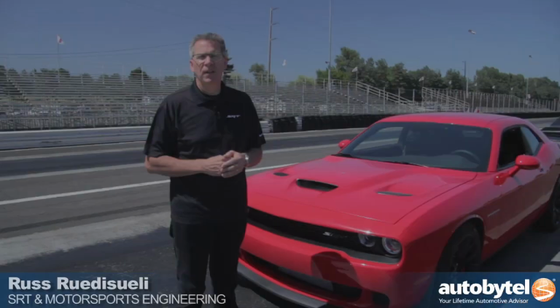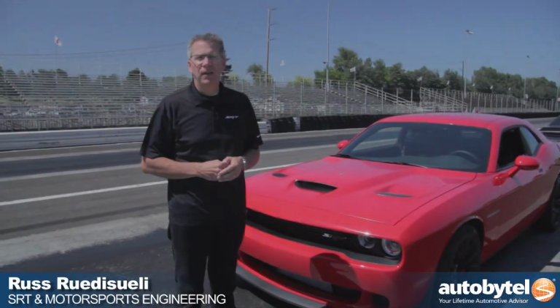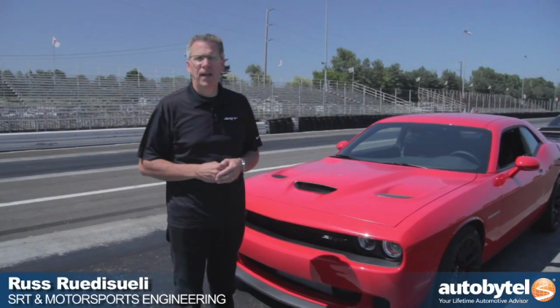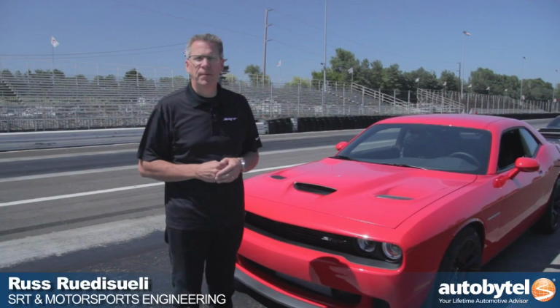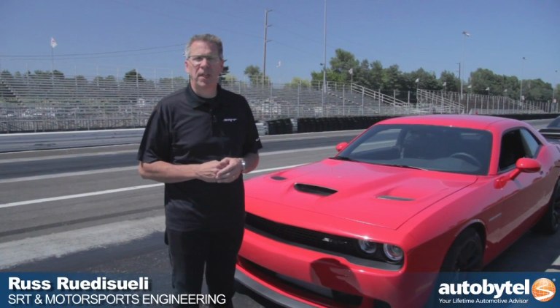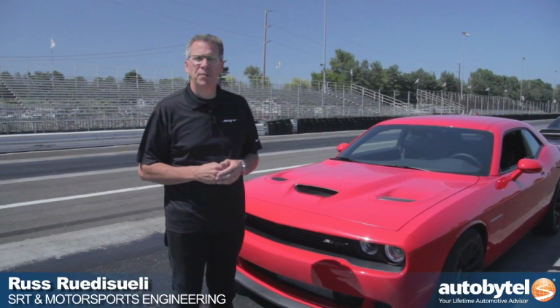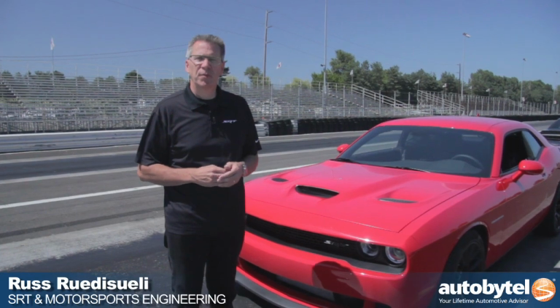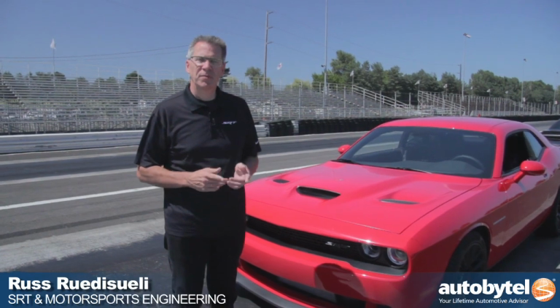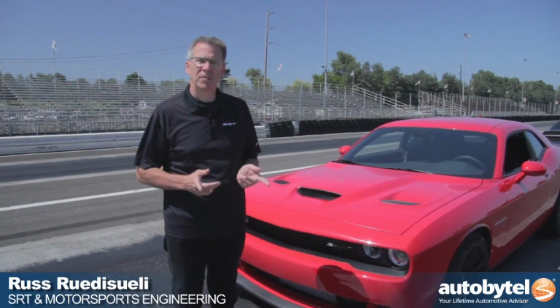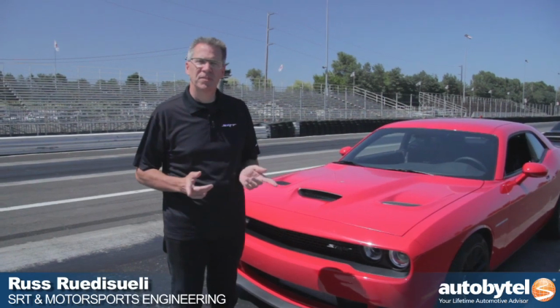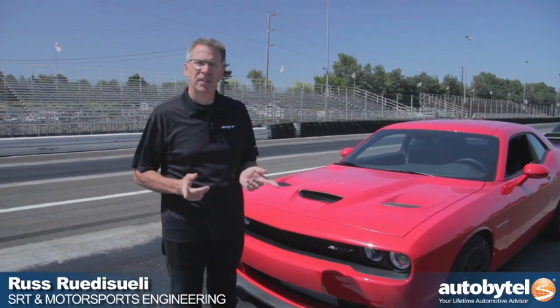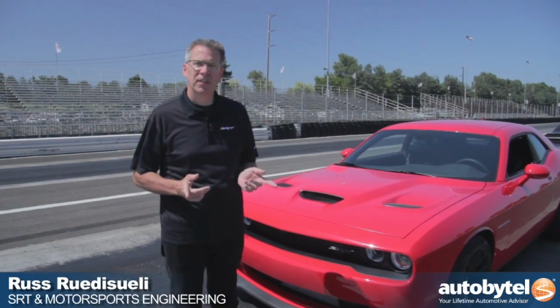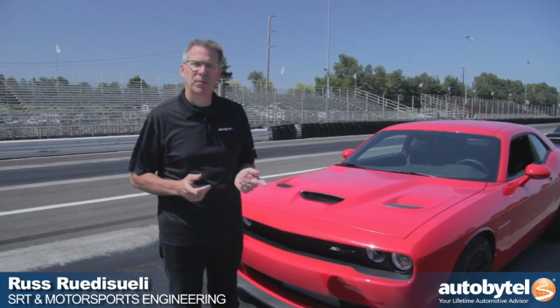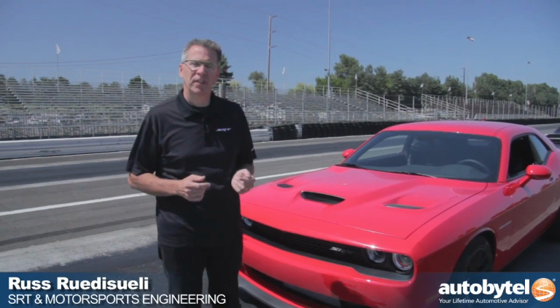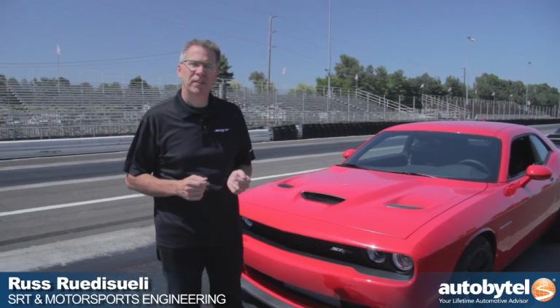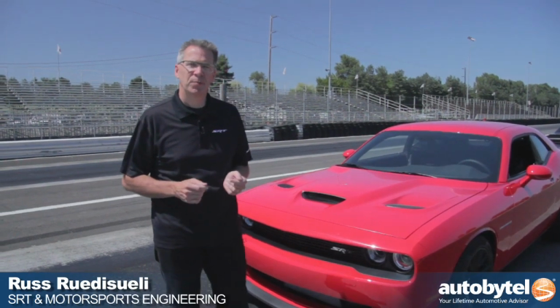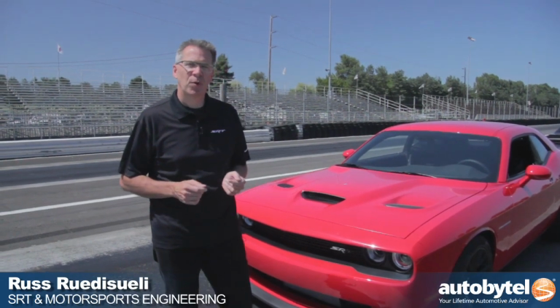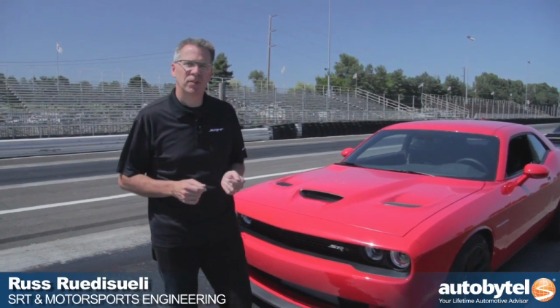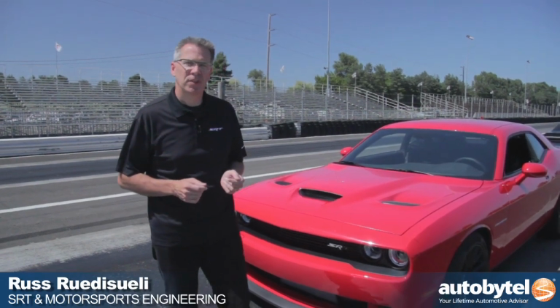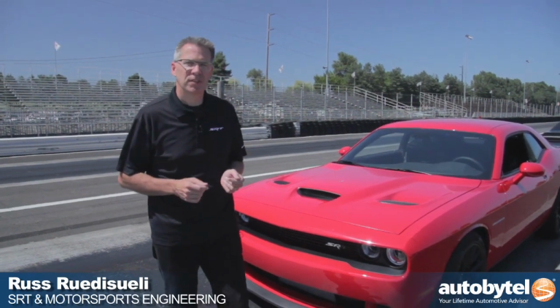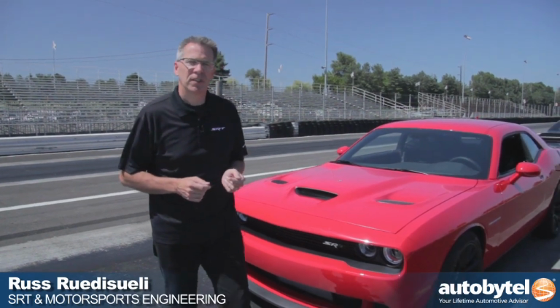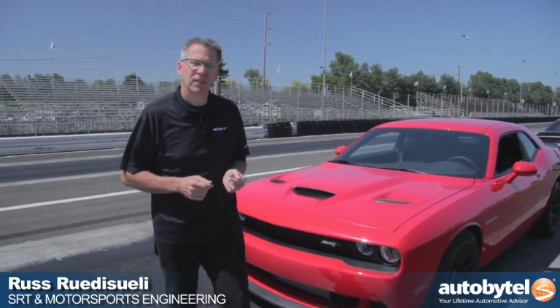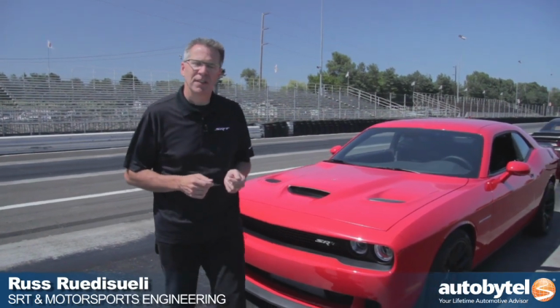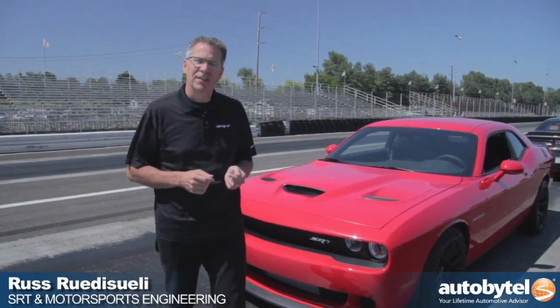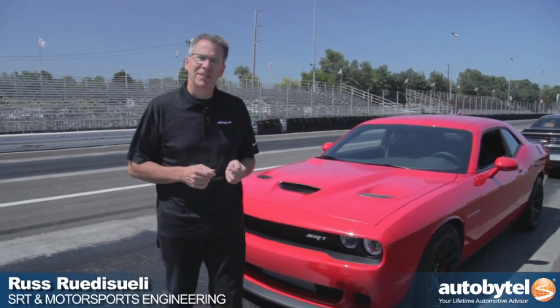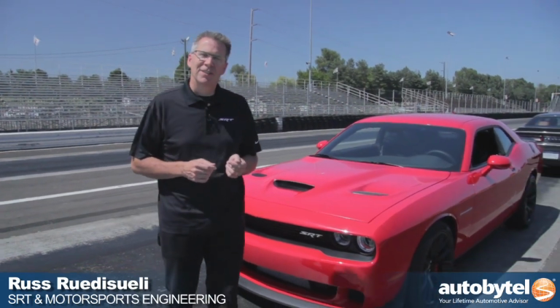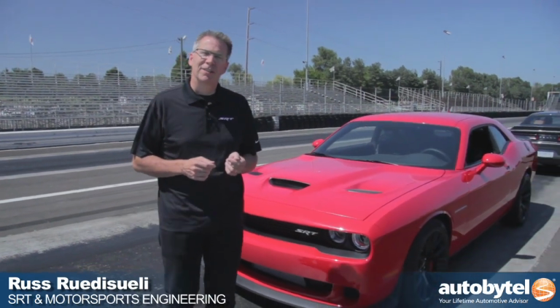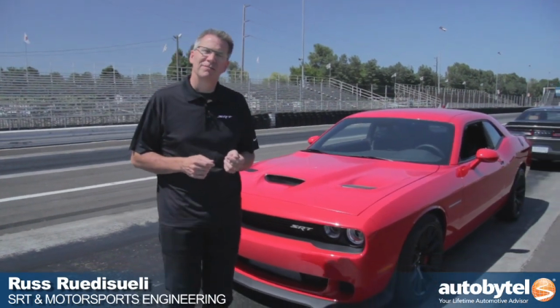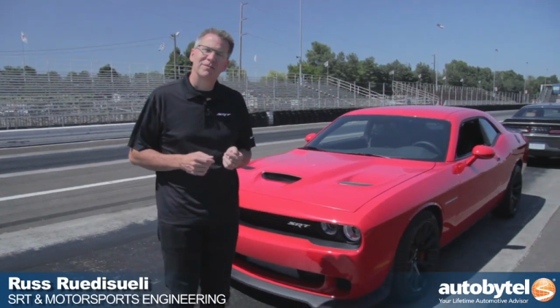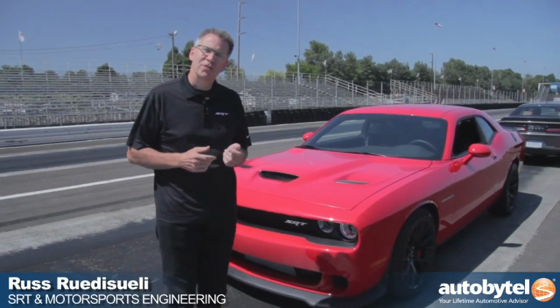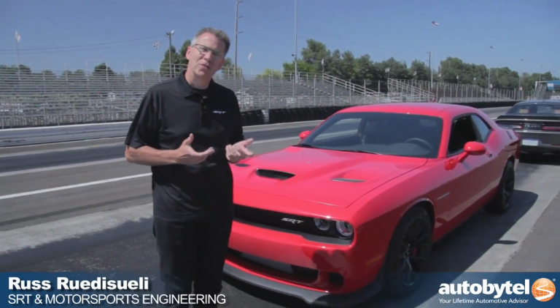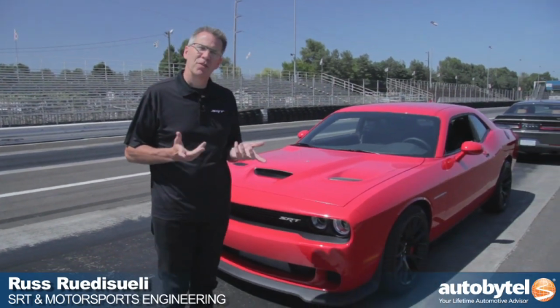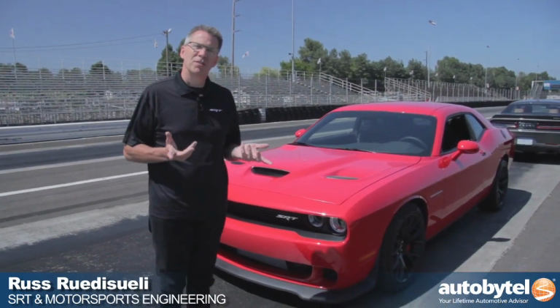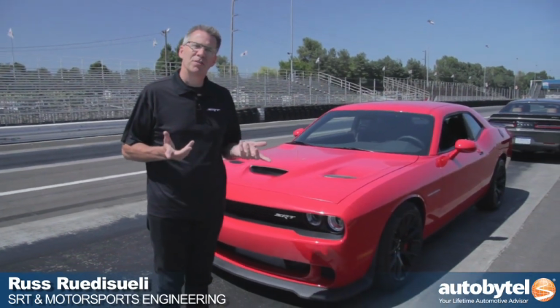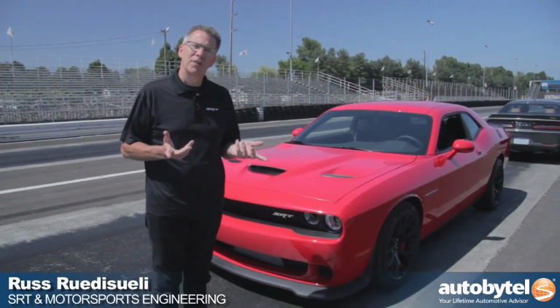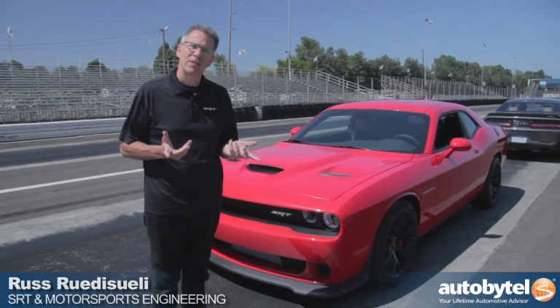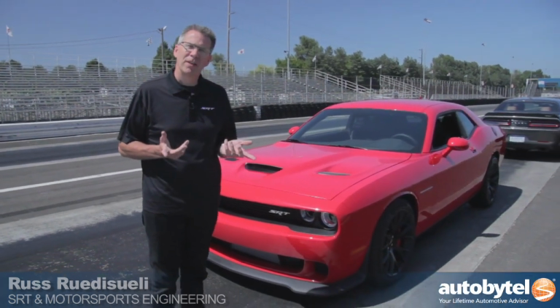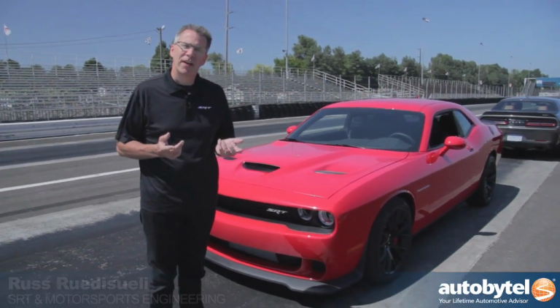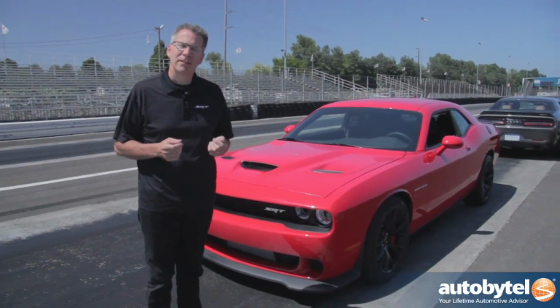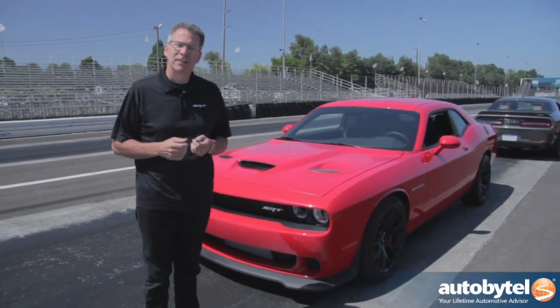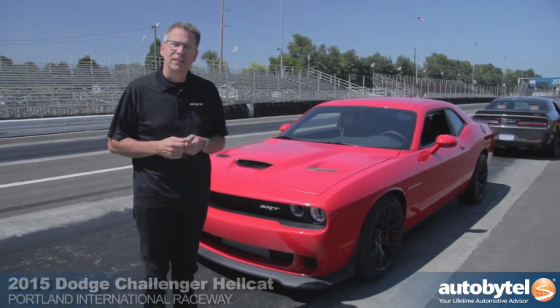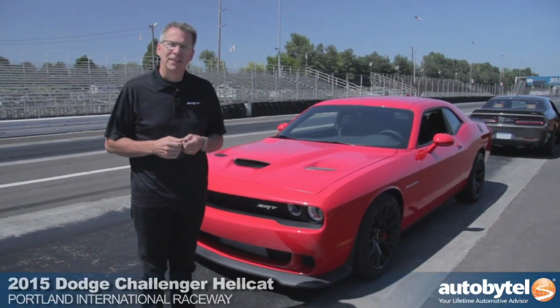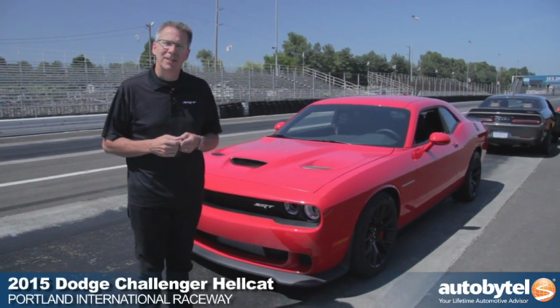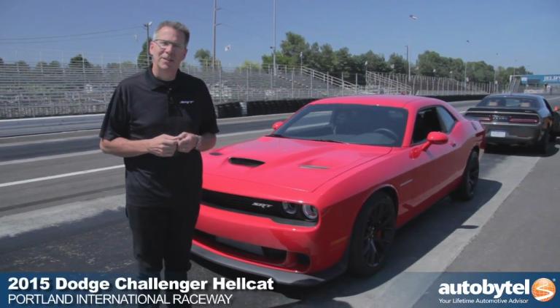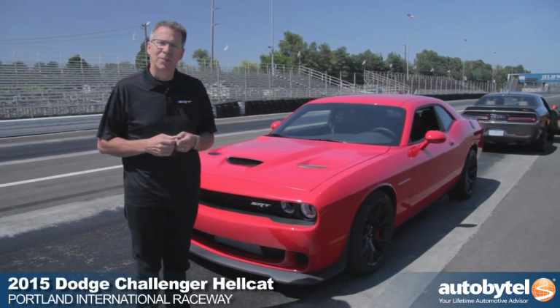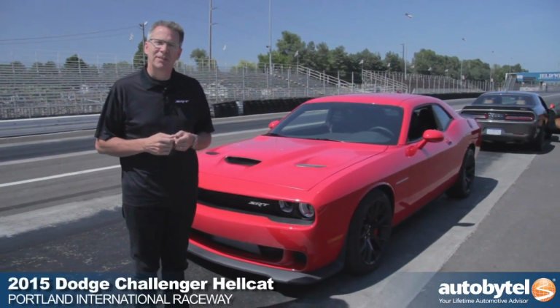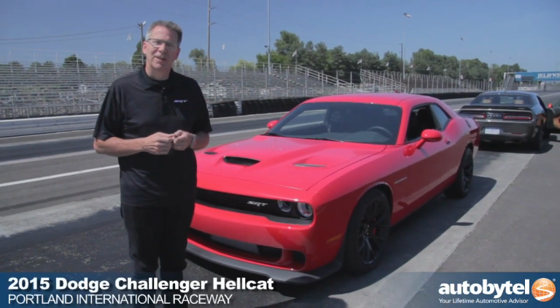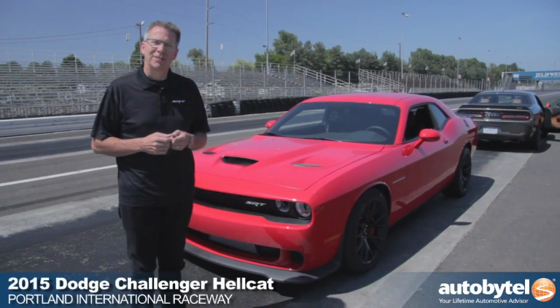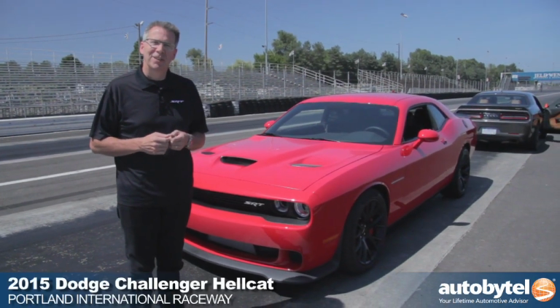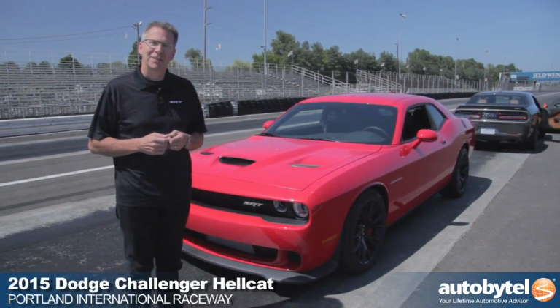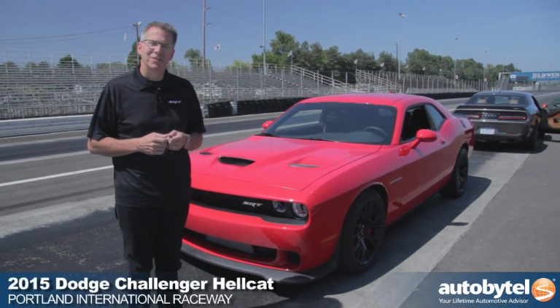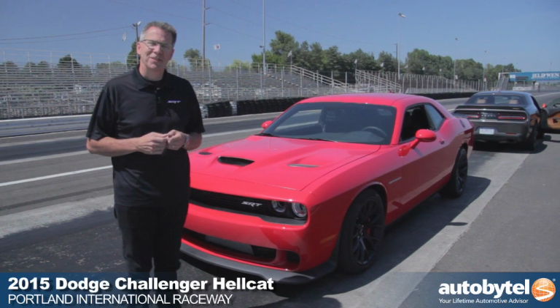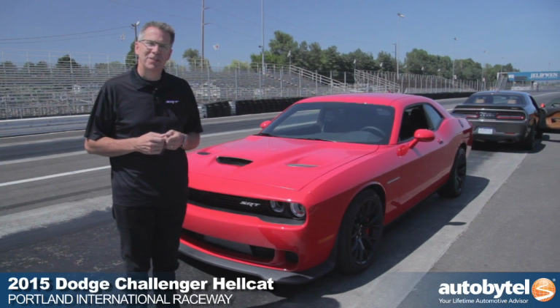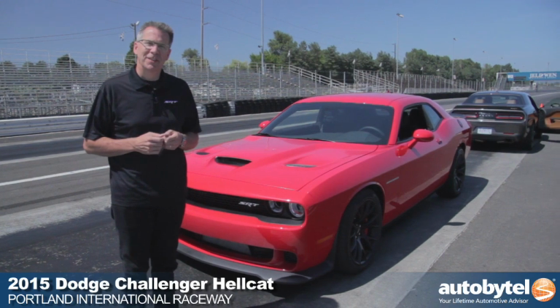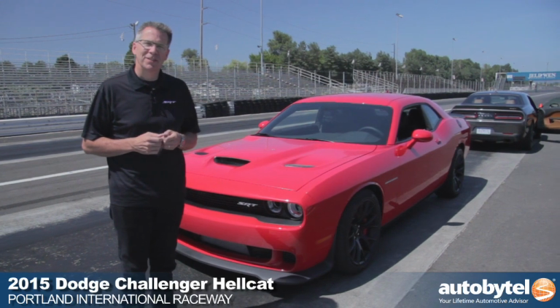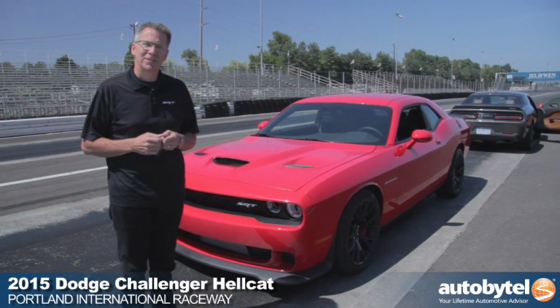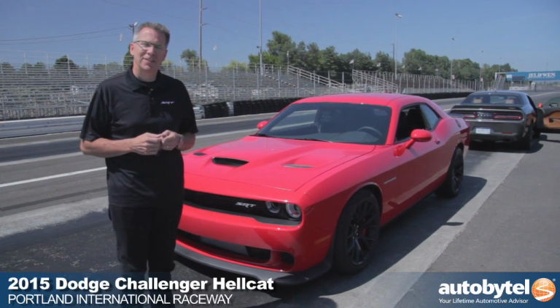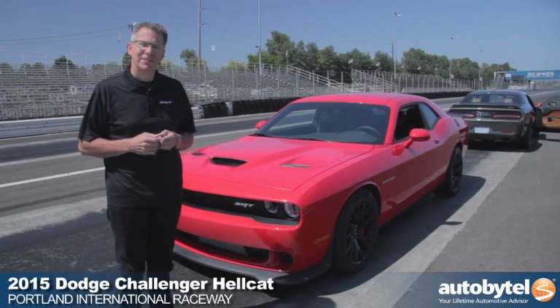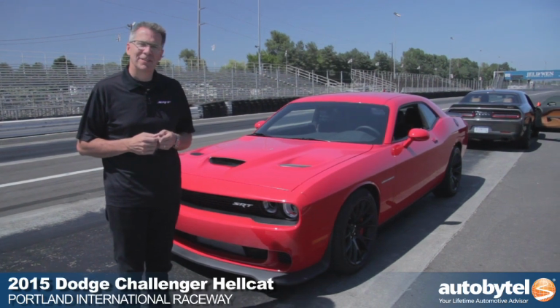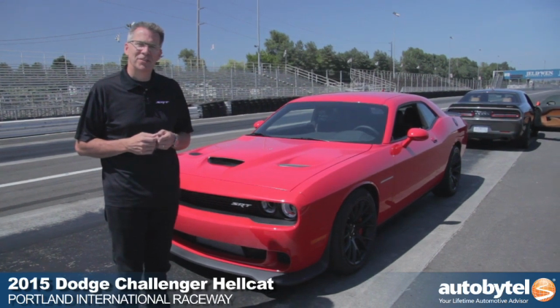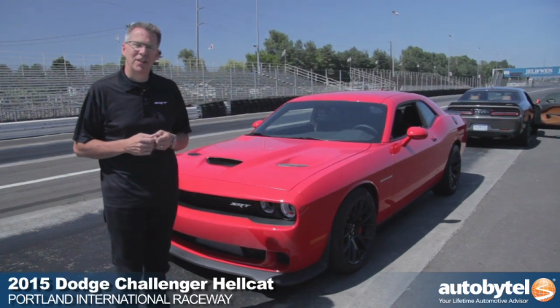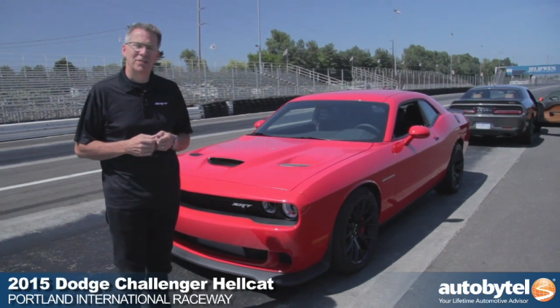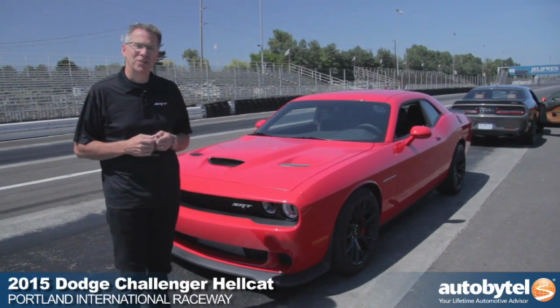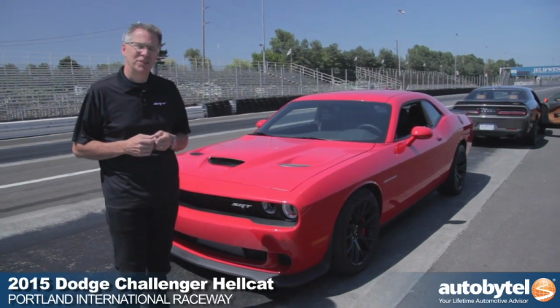Hi, my name is Russ Rodicelli. We're here in Portland to show you the new Hellcat, our latest and greatest Challenger.